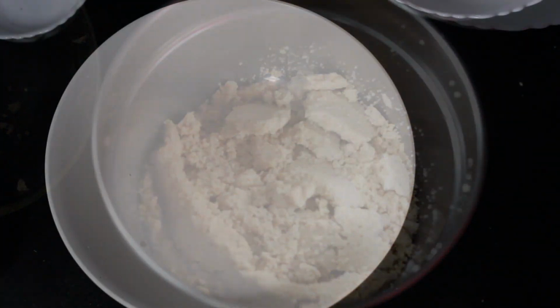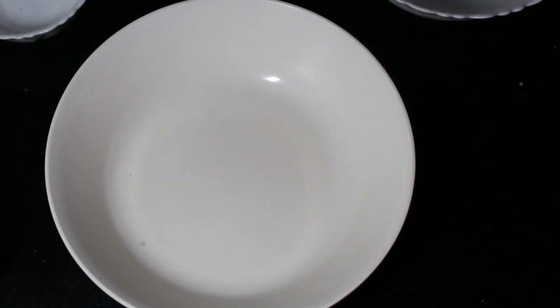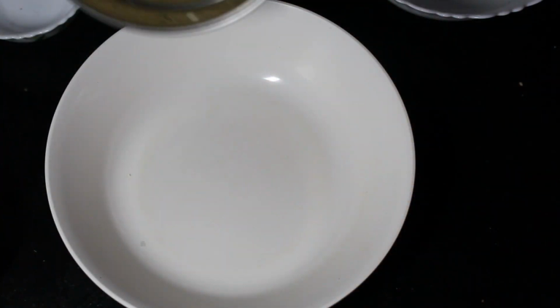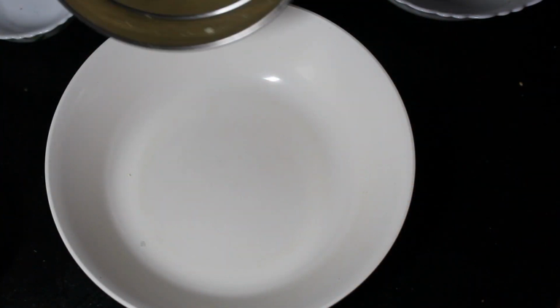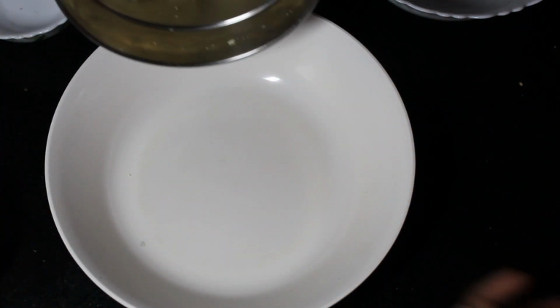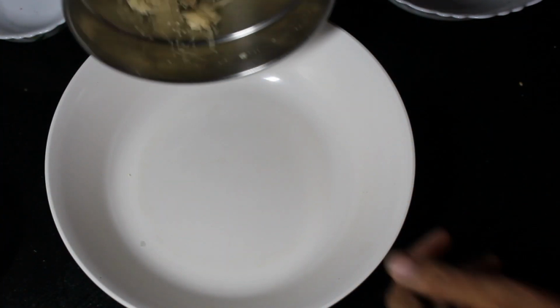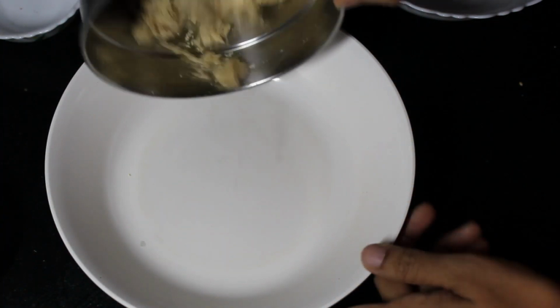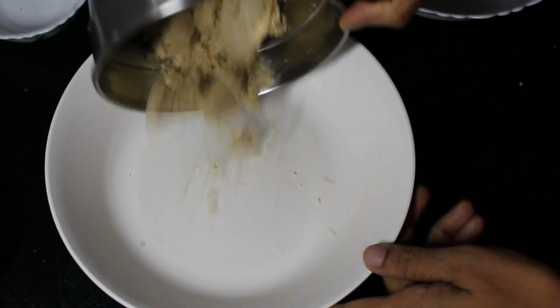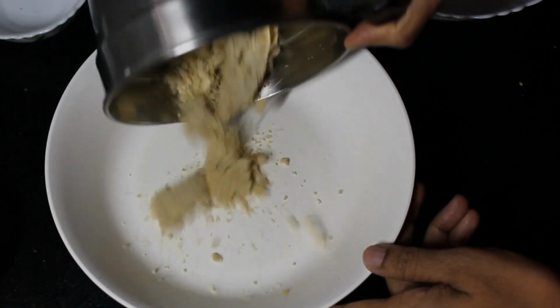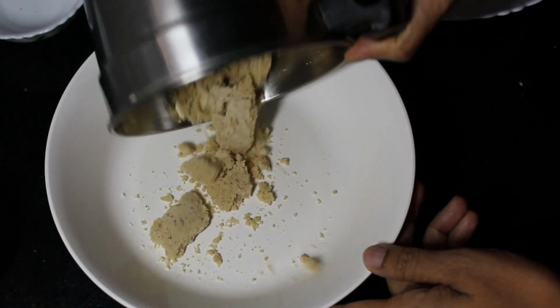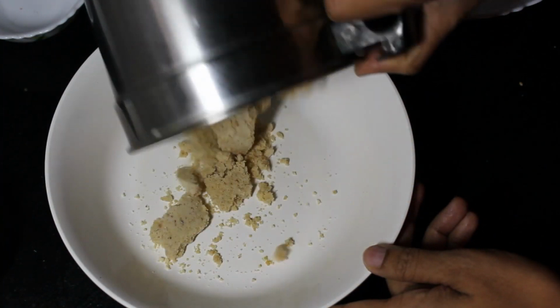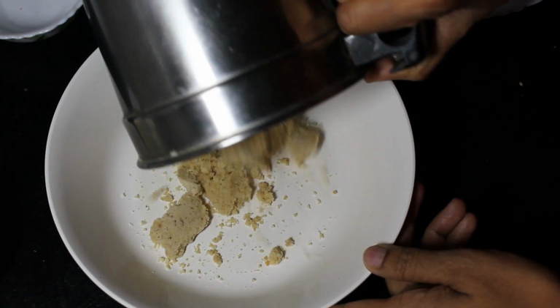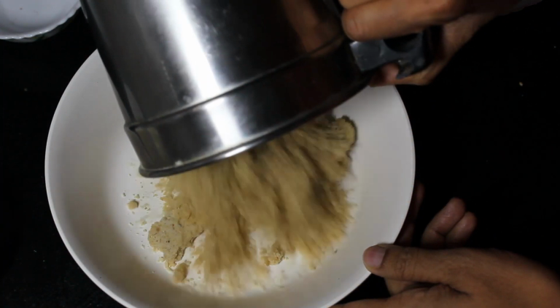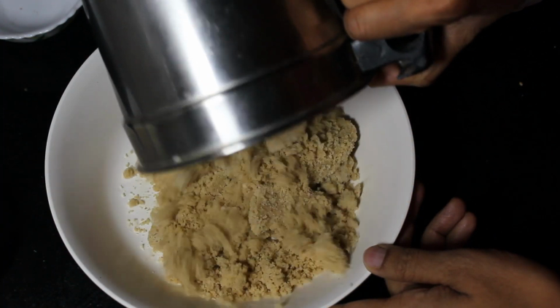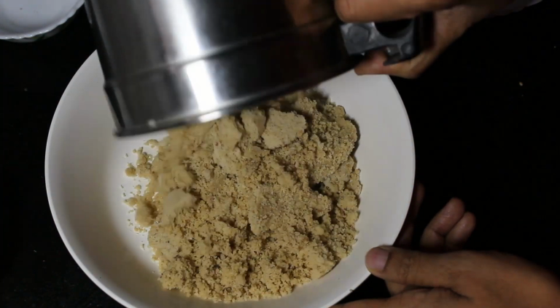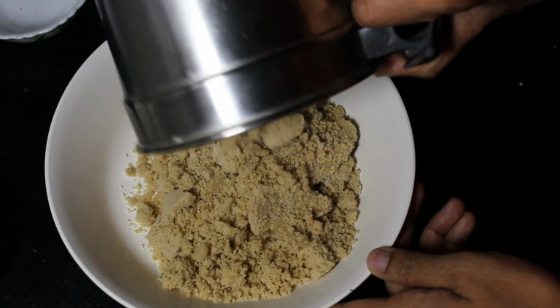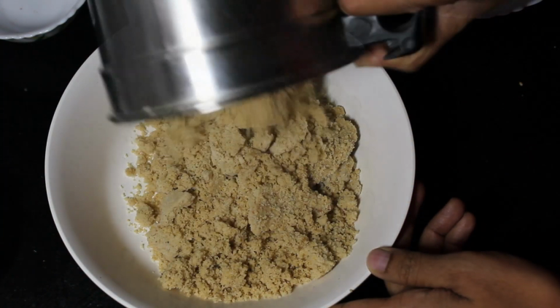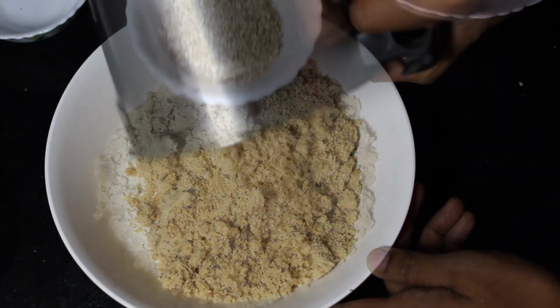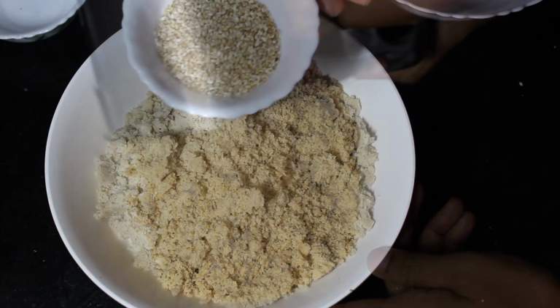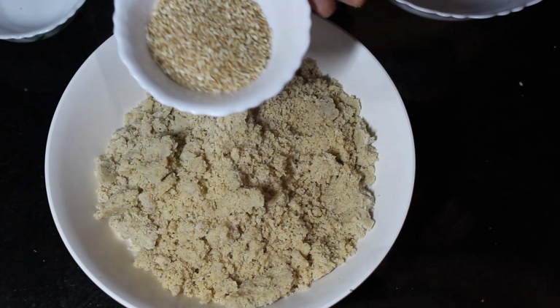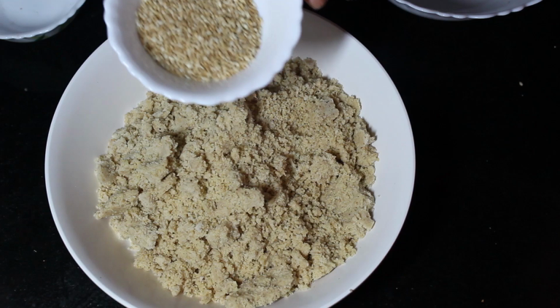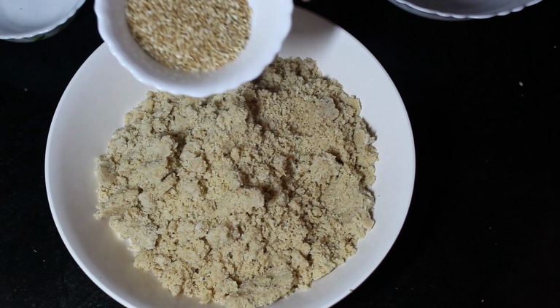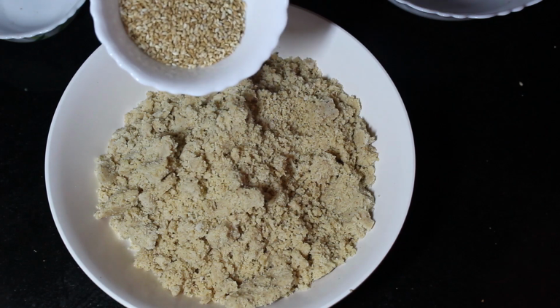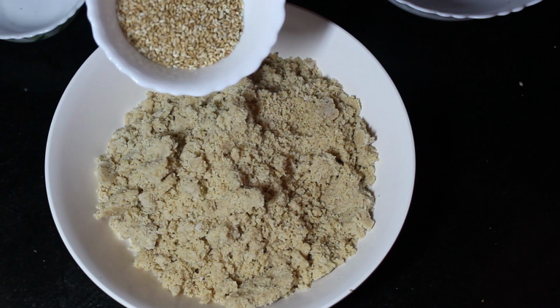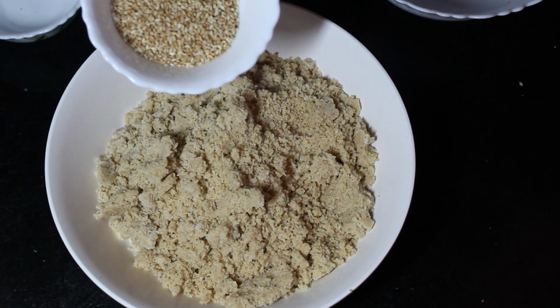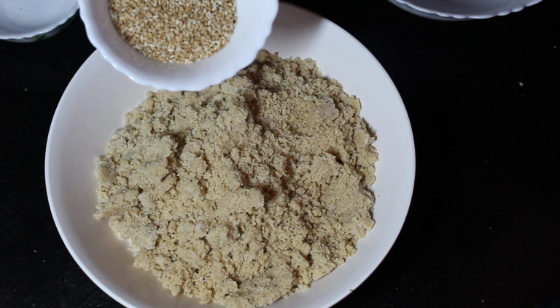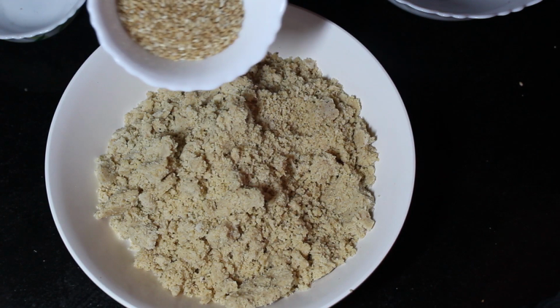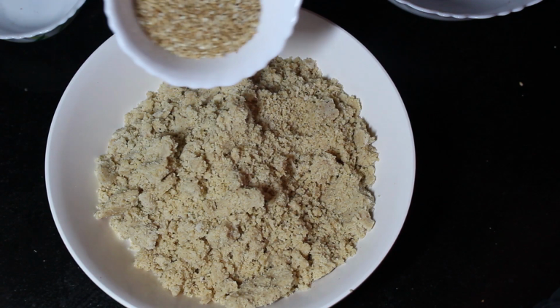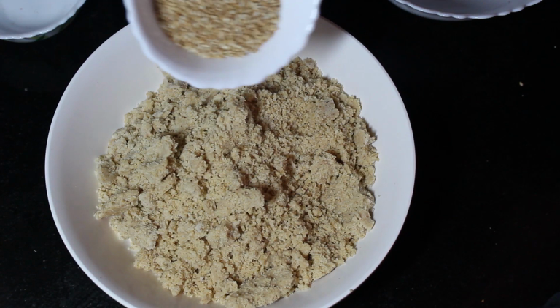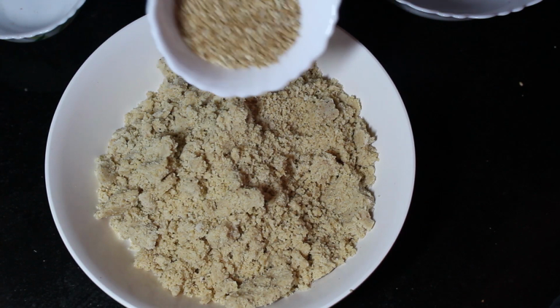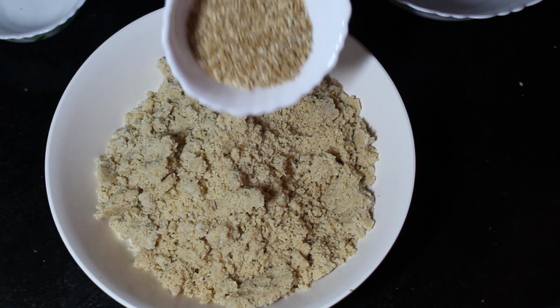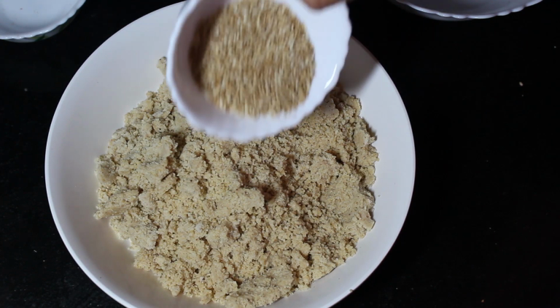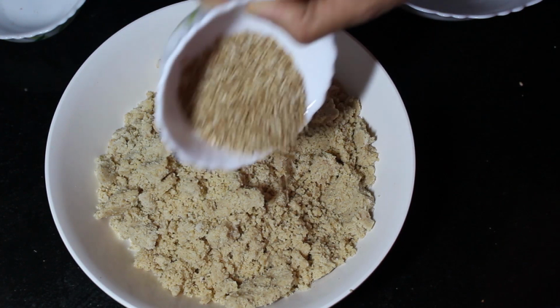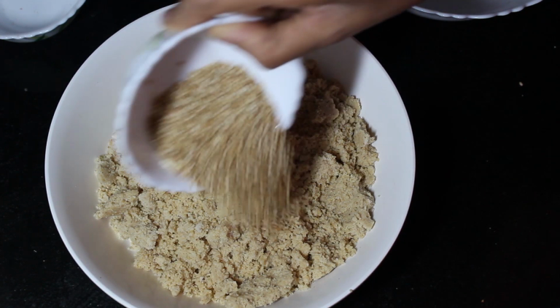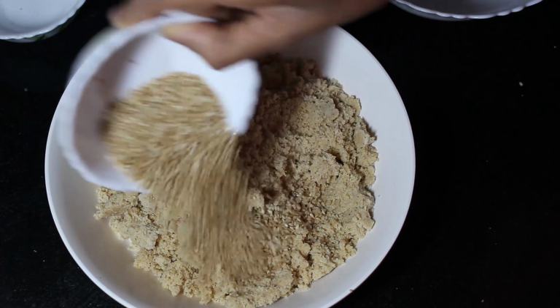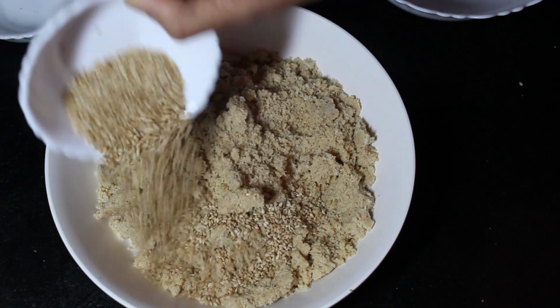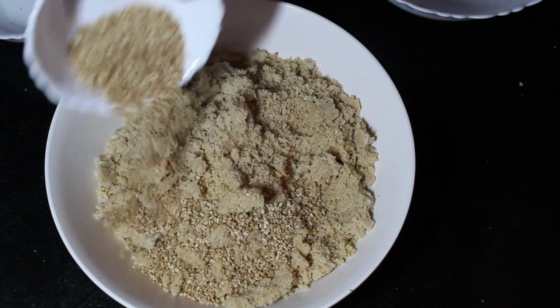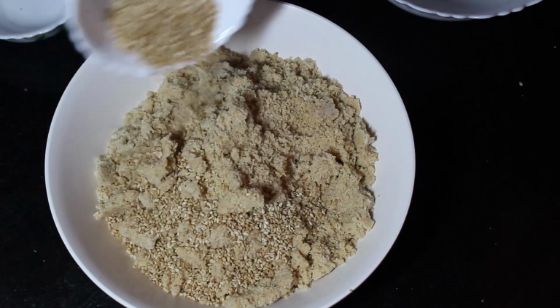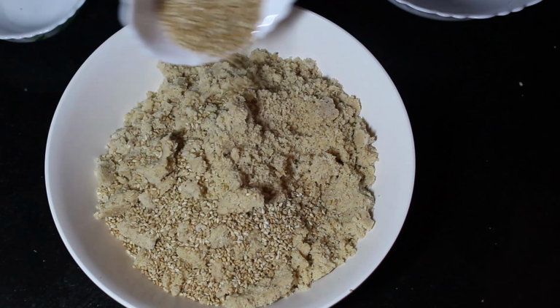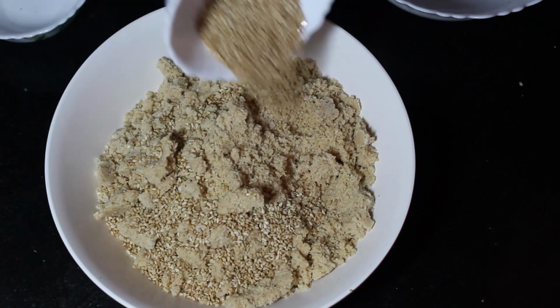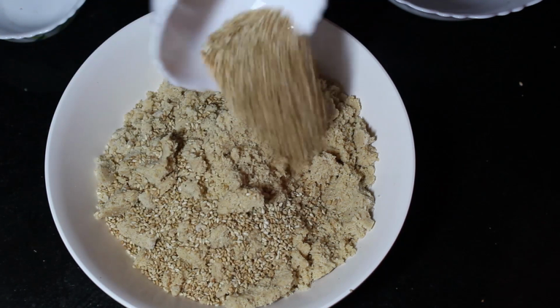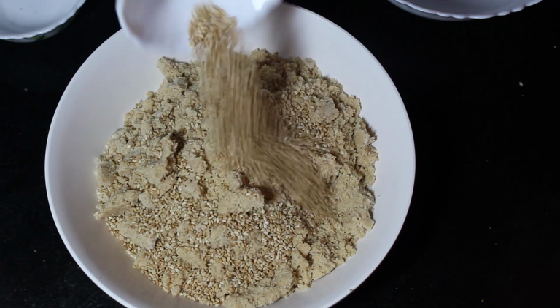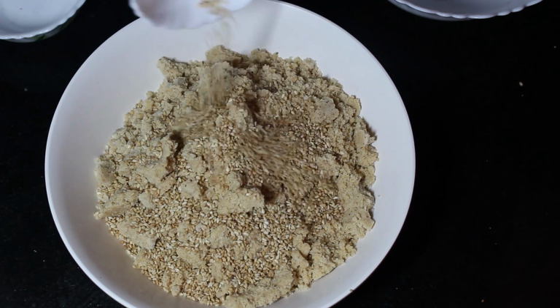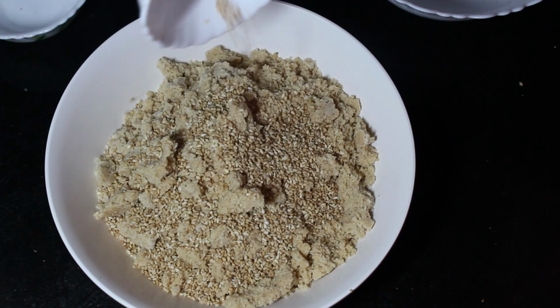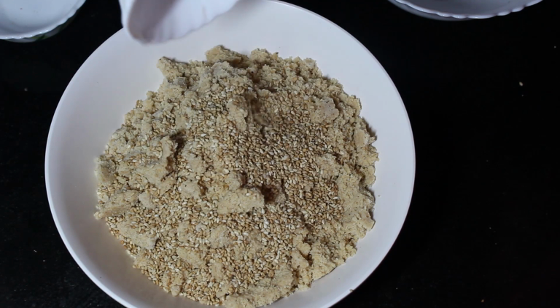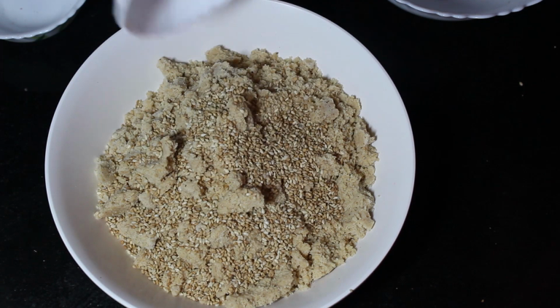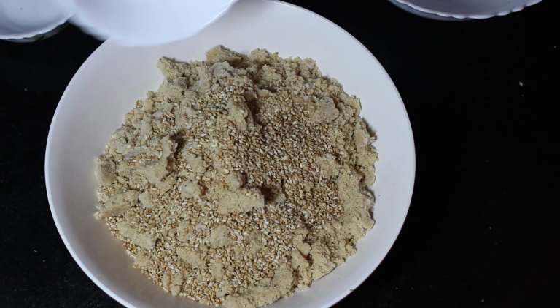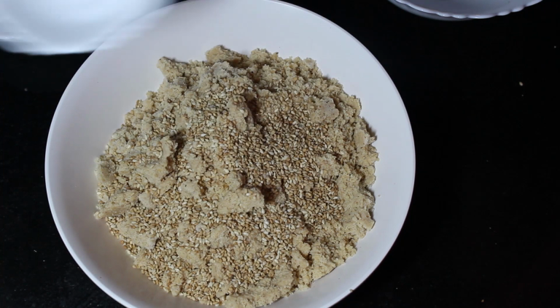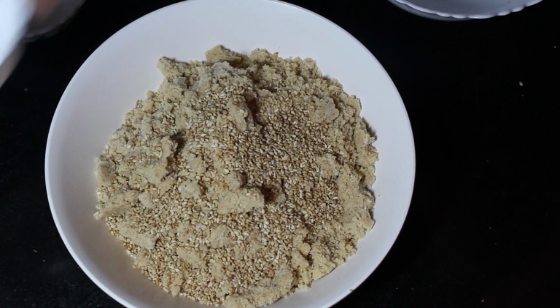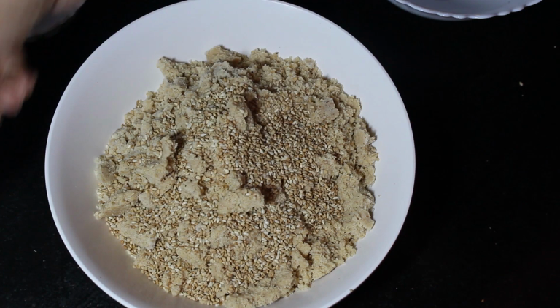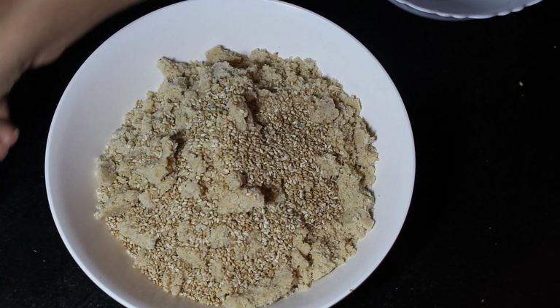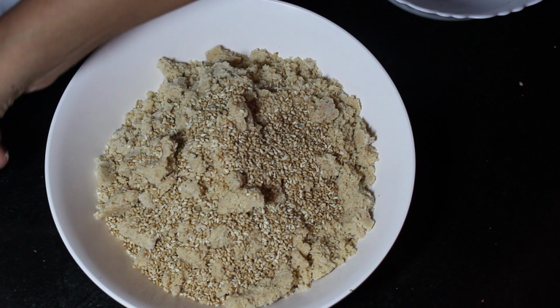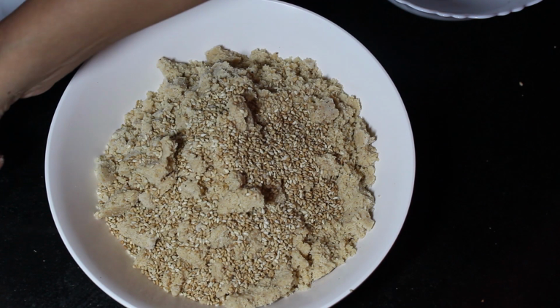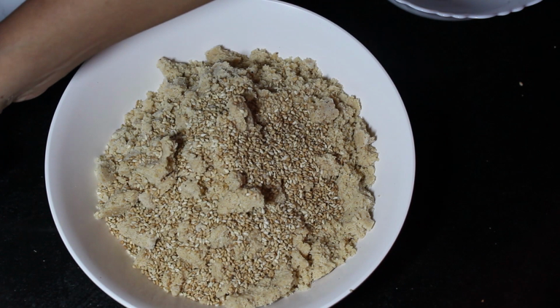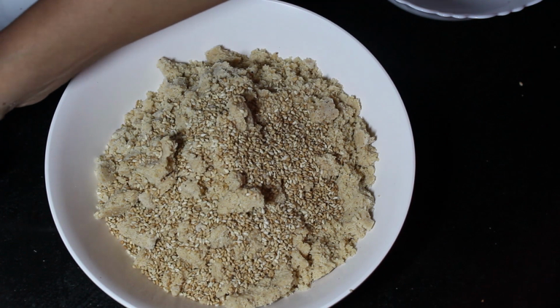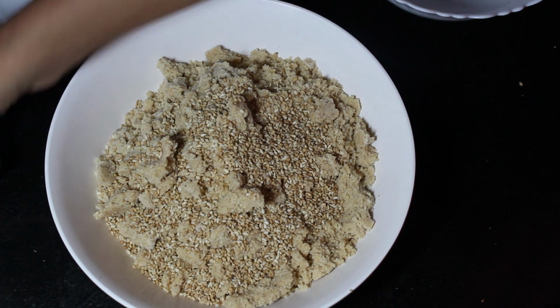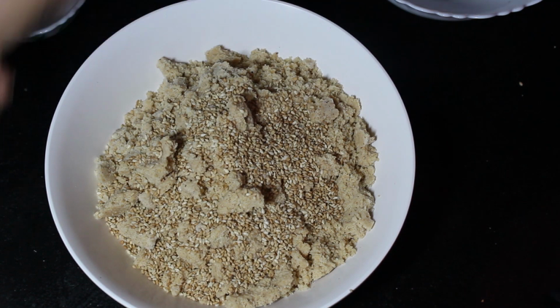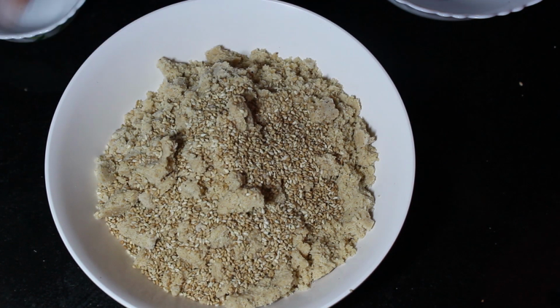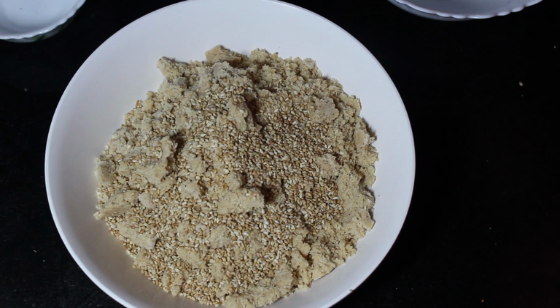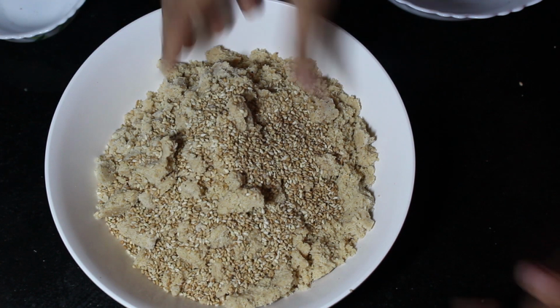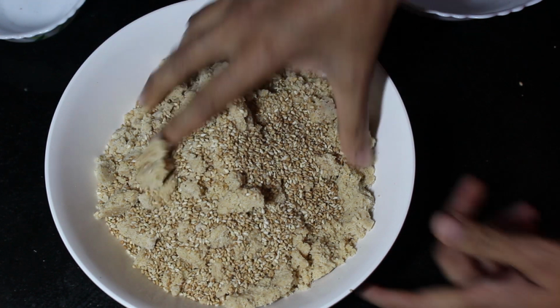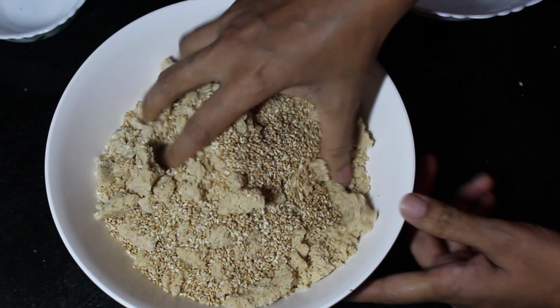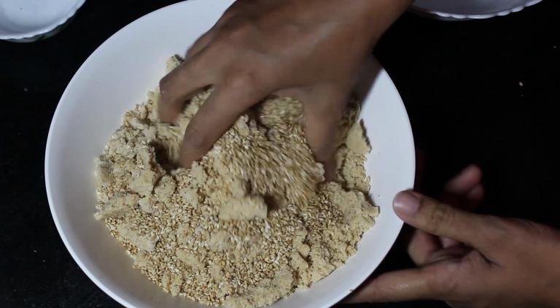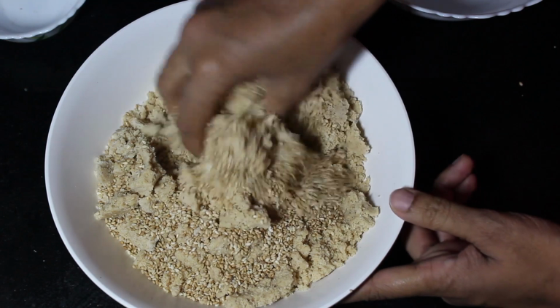Transfer this mixture to a bowl. Add dry roasted sesame seeds and melted ghee, and mix well.